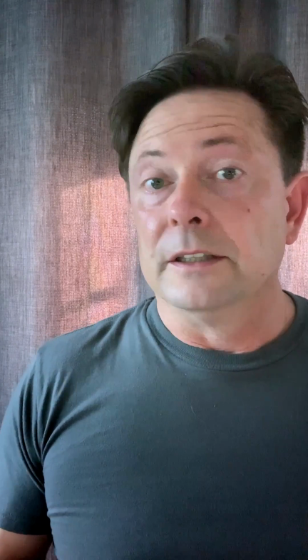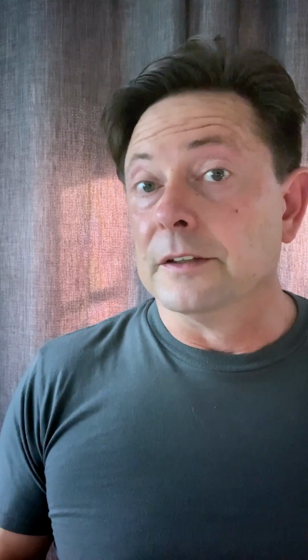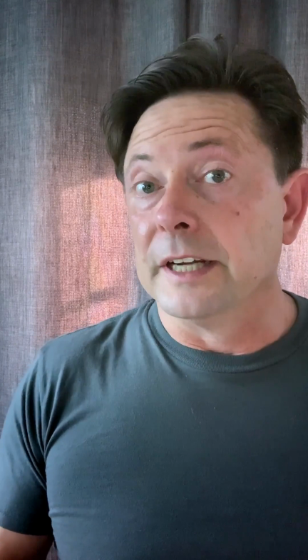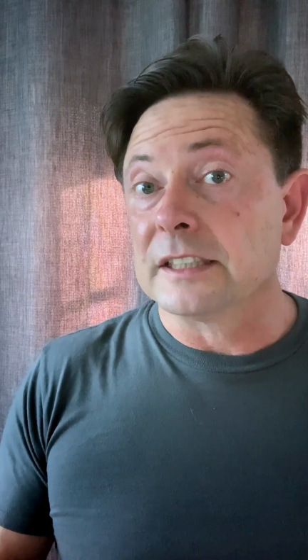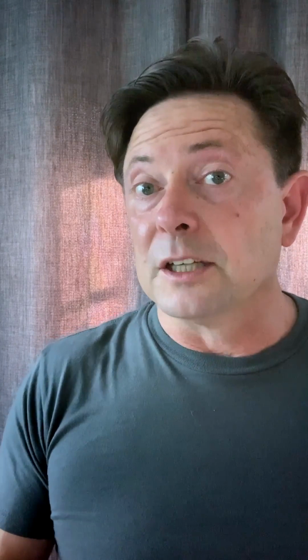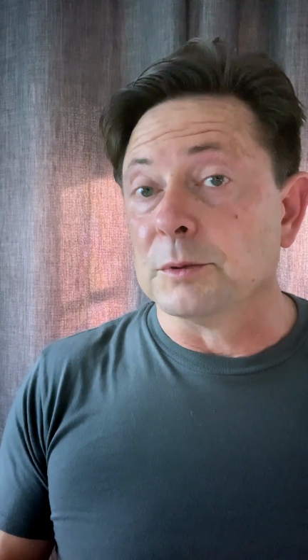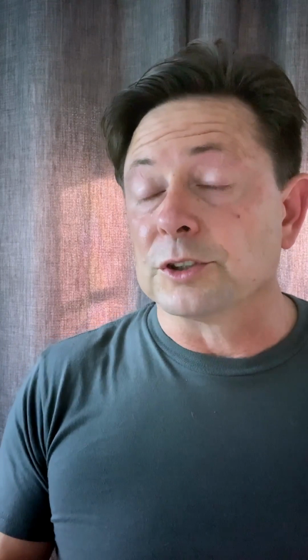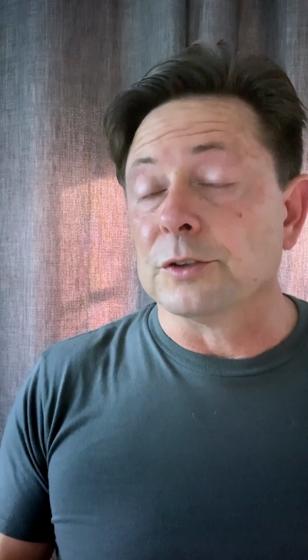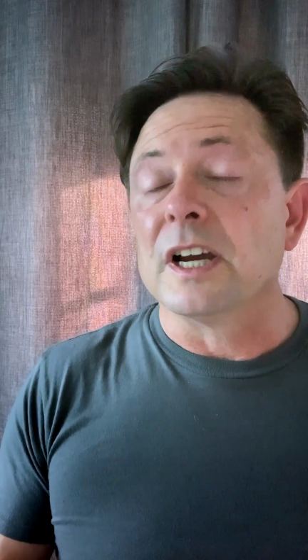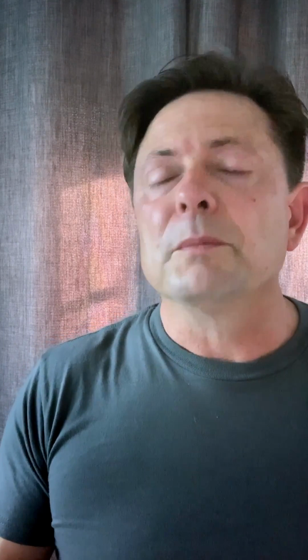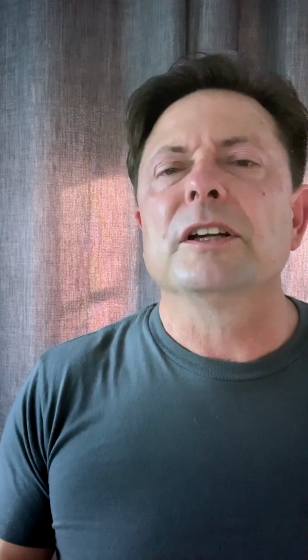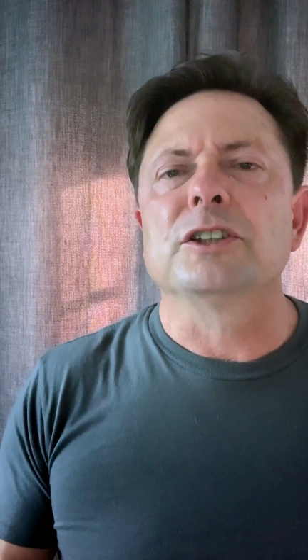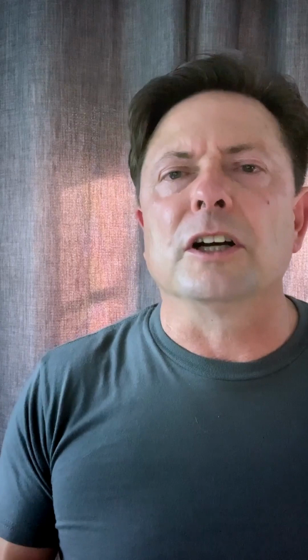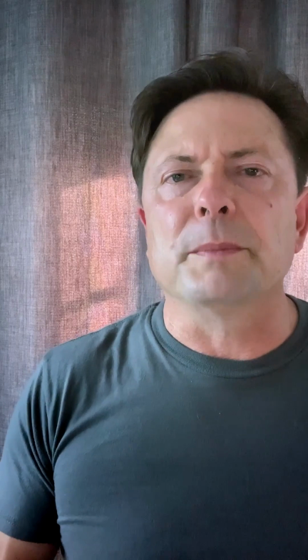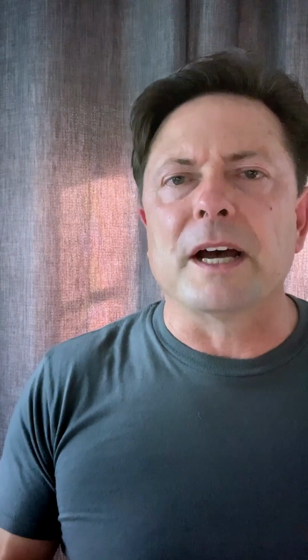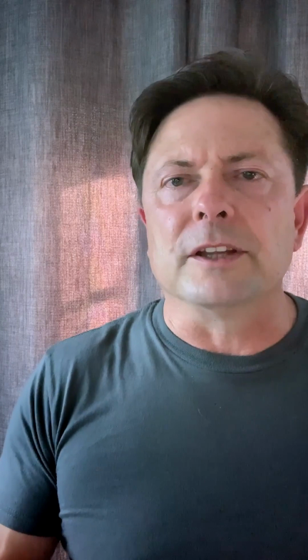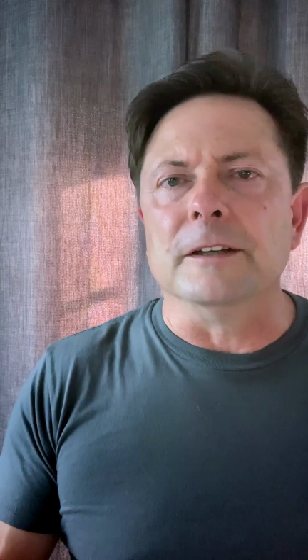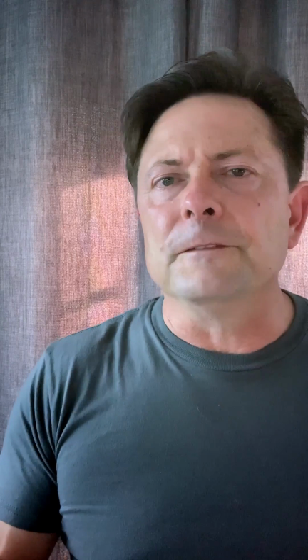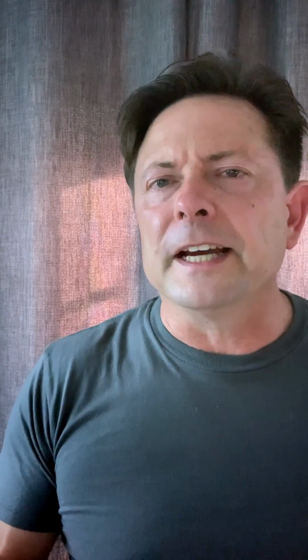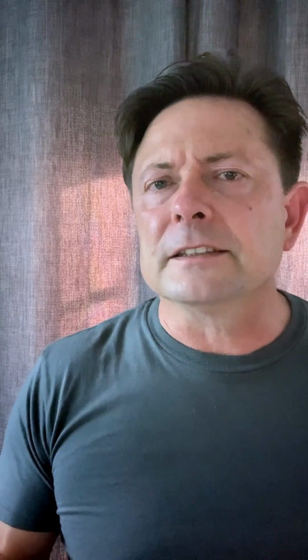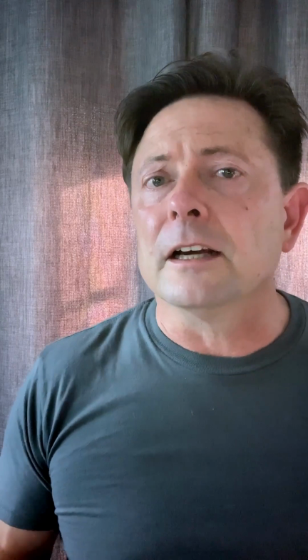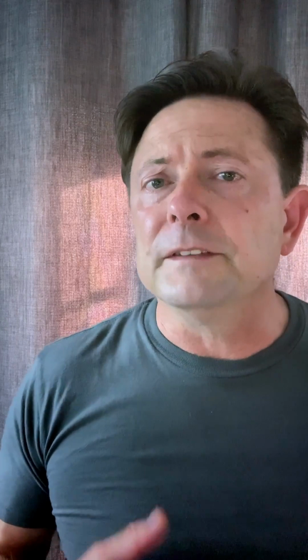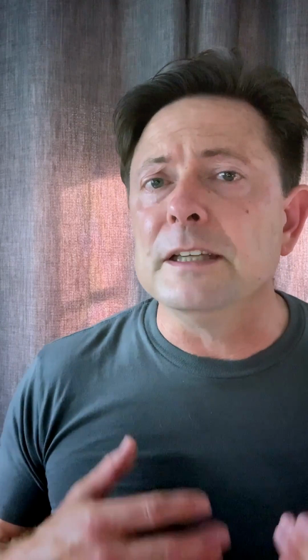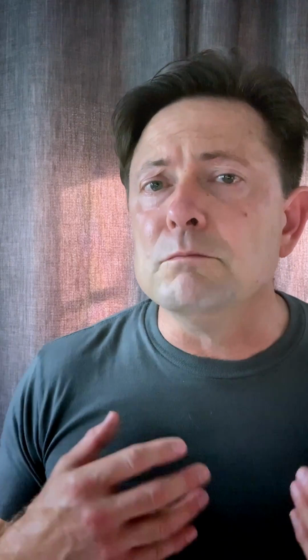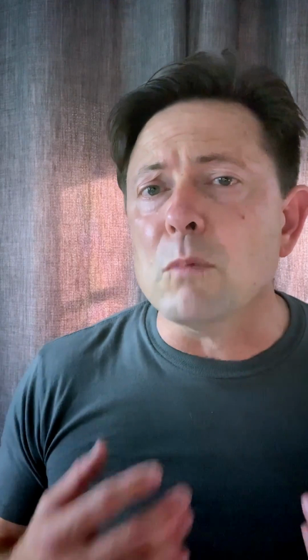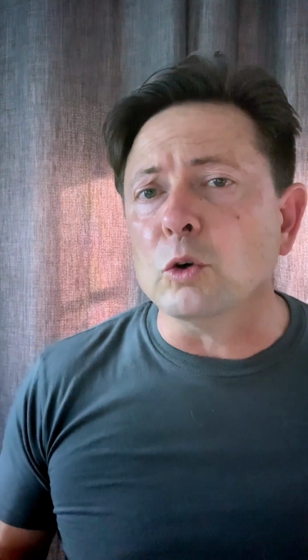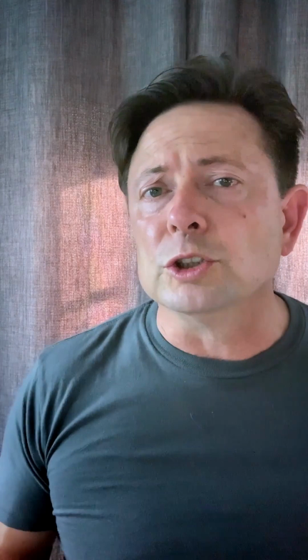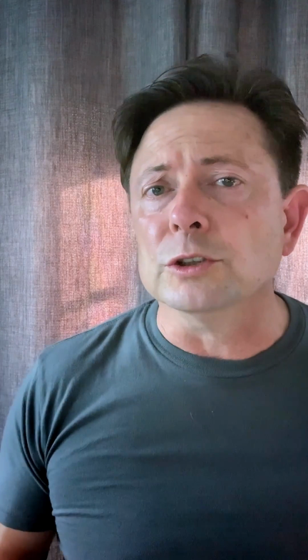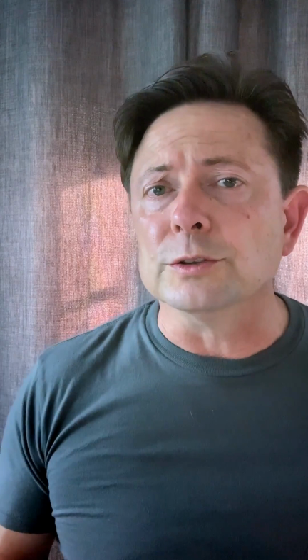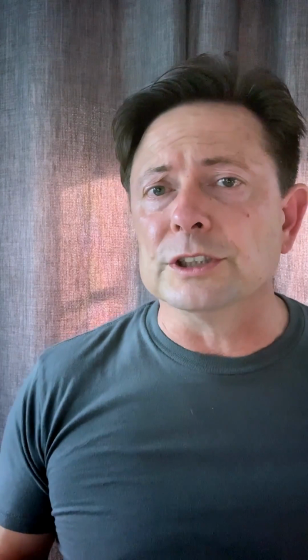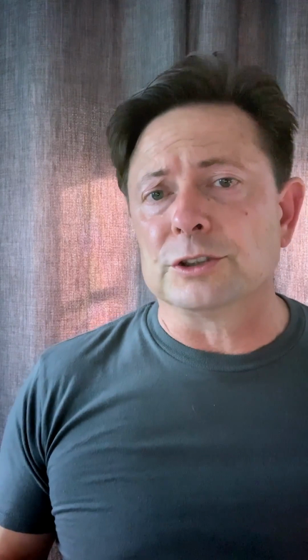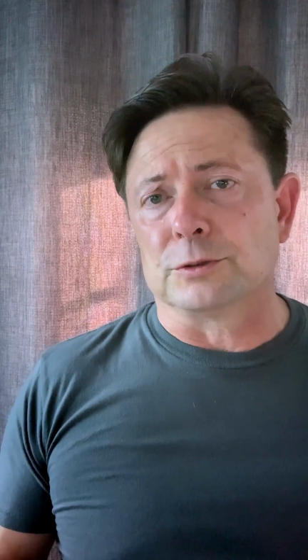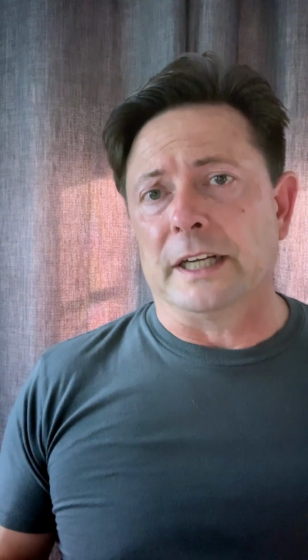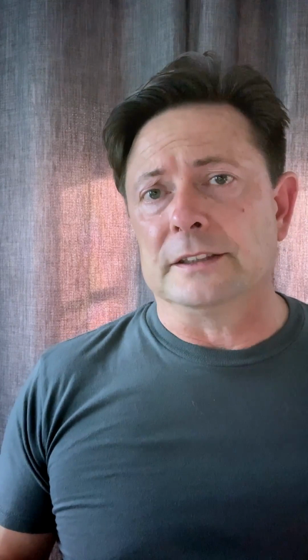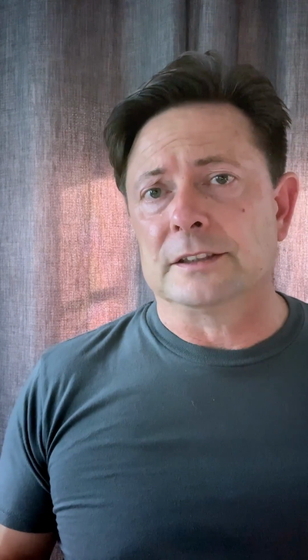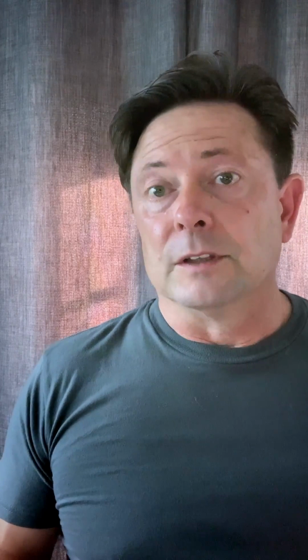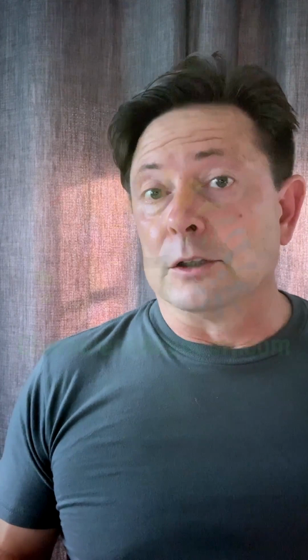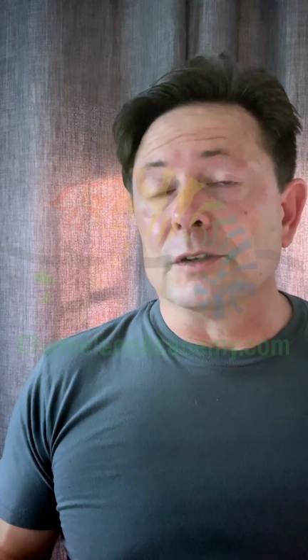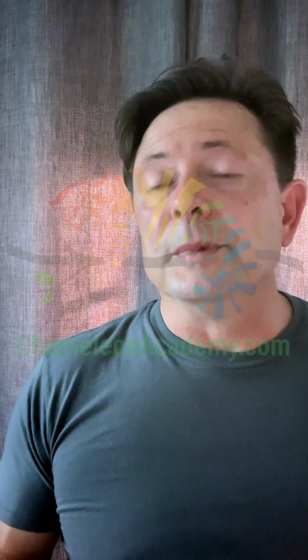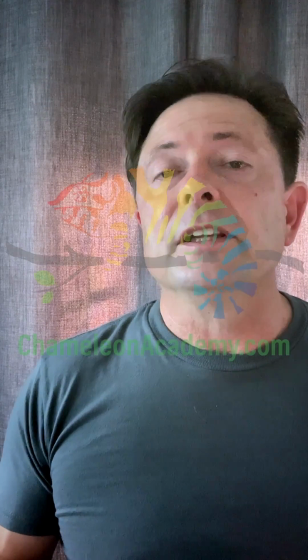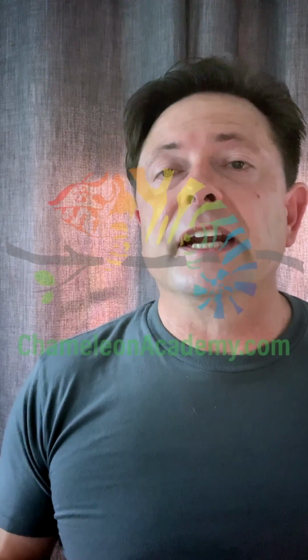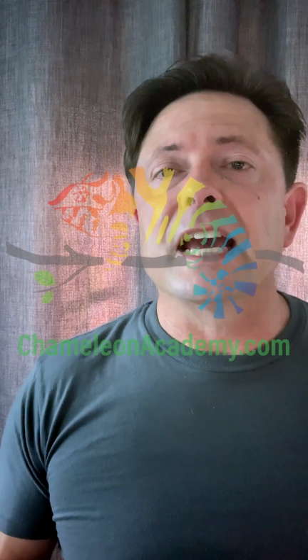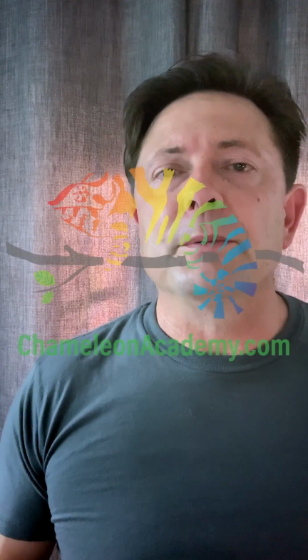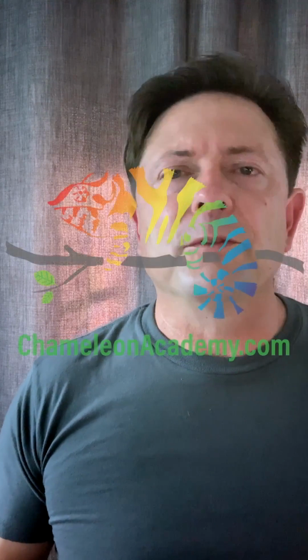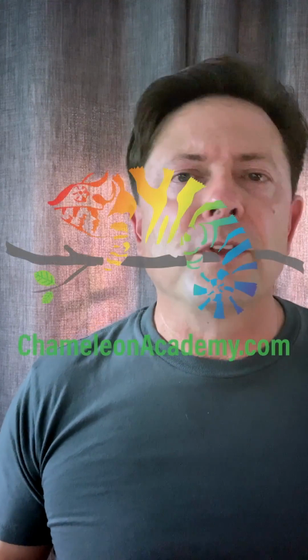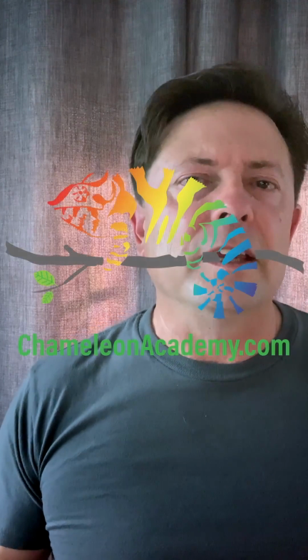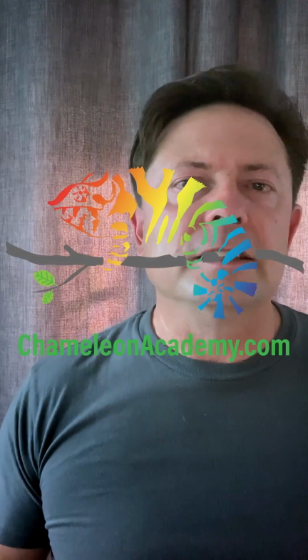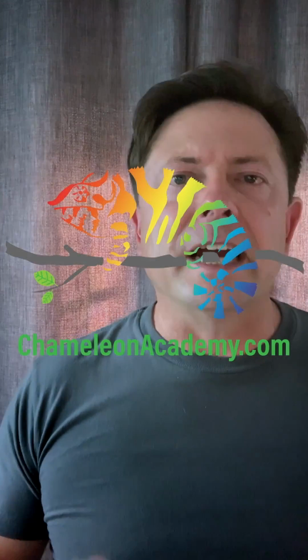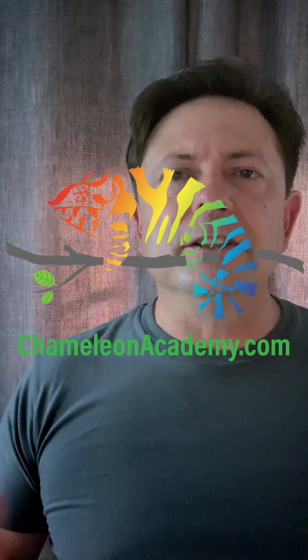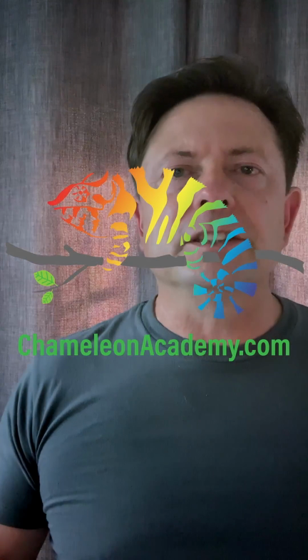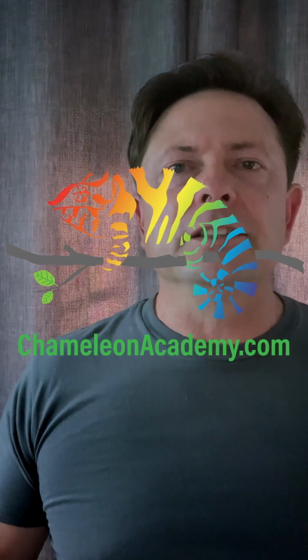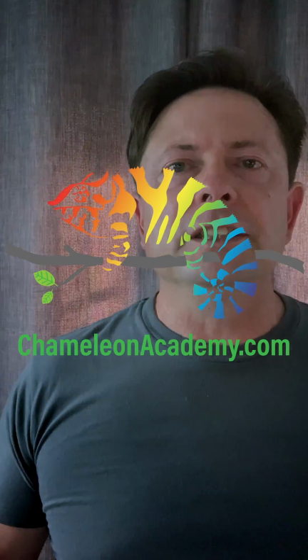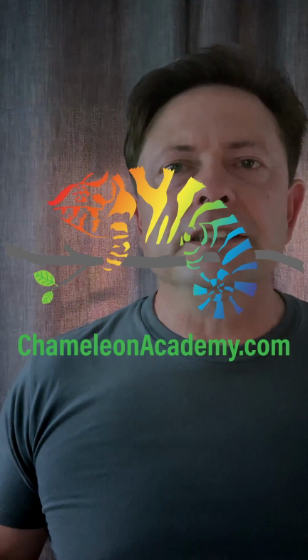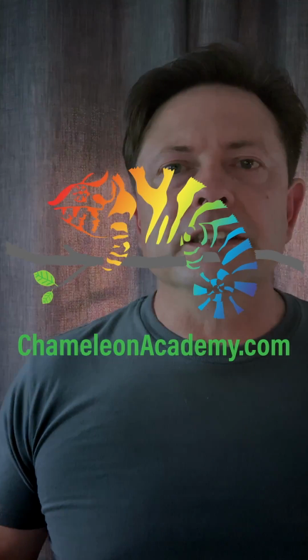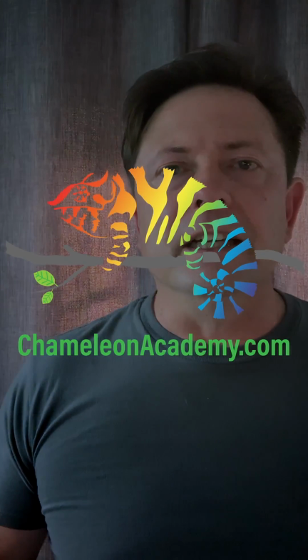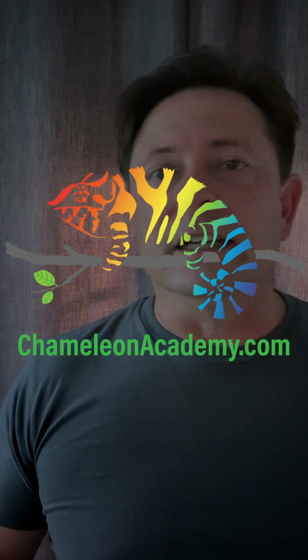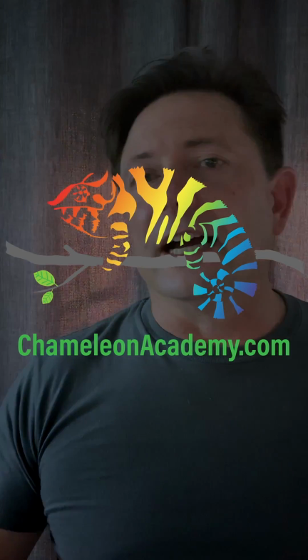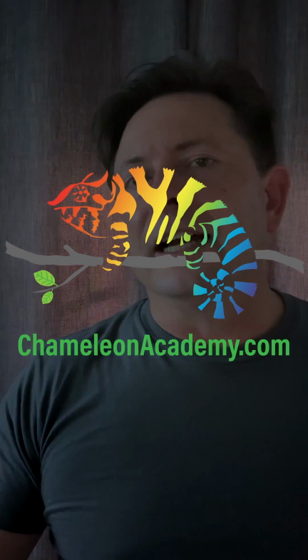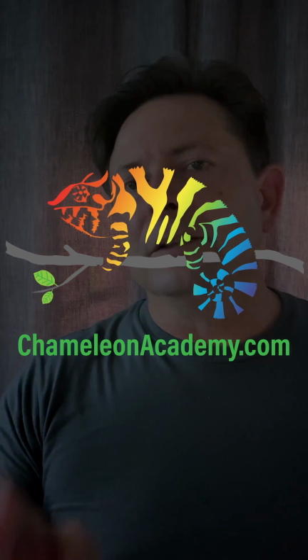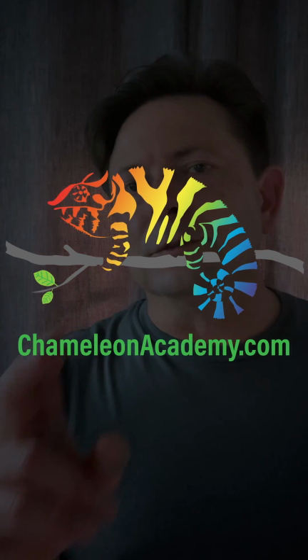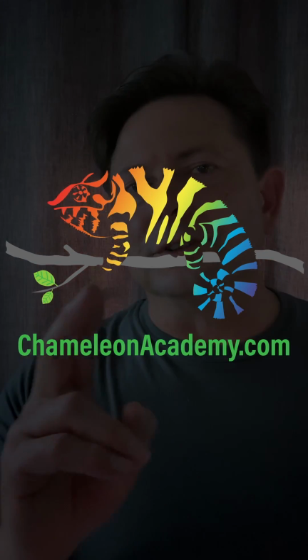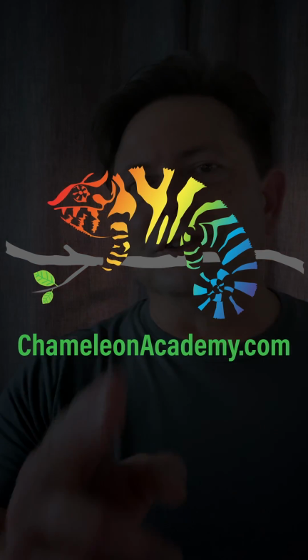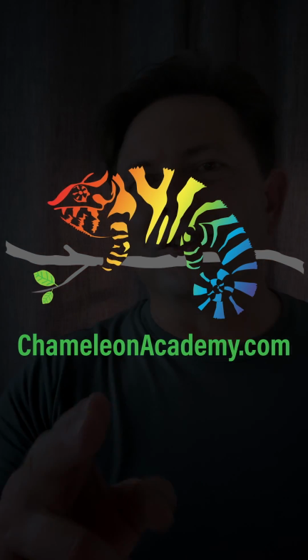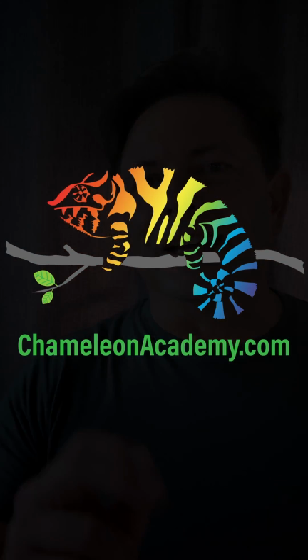In the next episode, I'm going to talk about the effects of emotional distress. Follow Chameleon Academy for the entire series, and I will see you then.